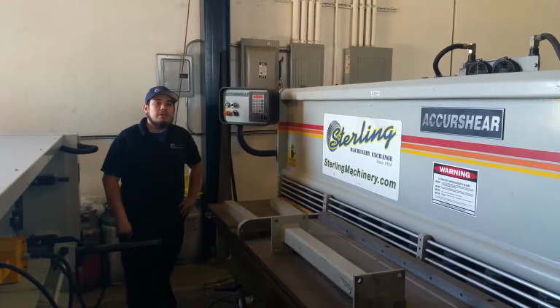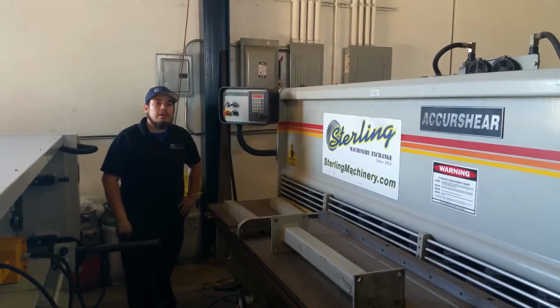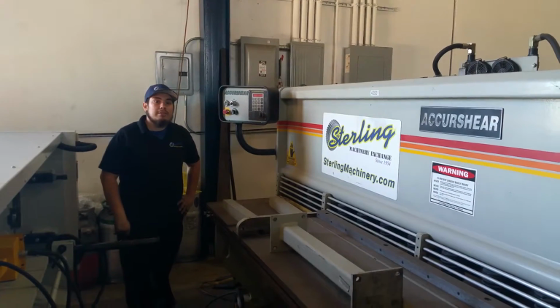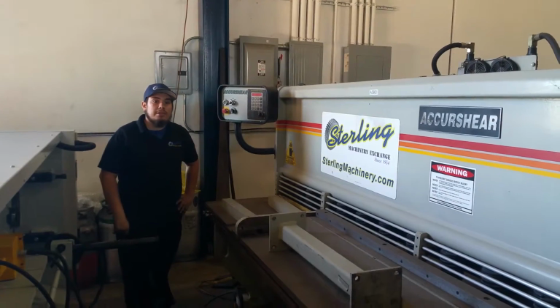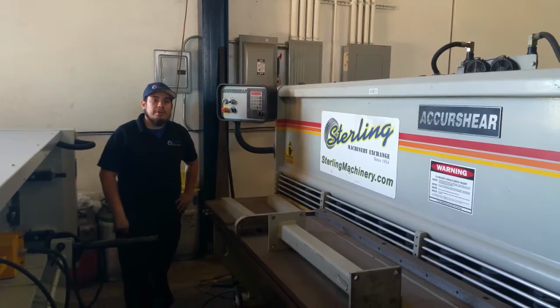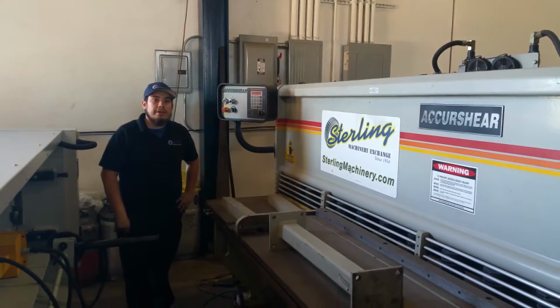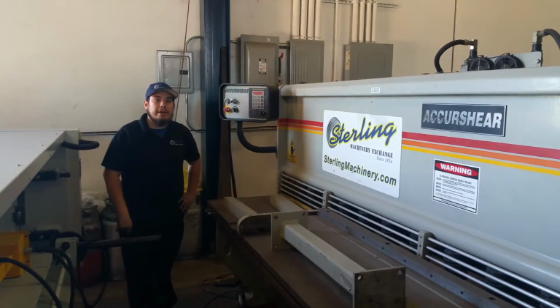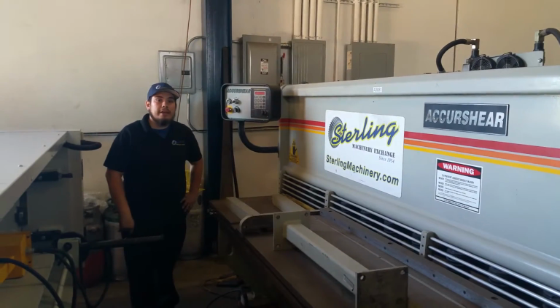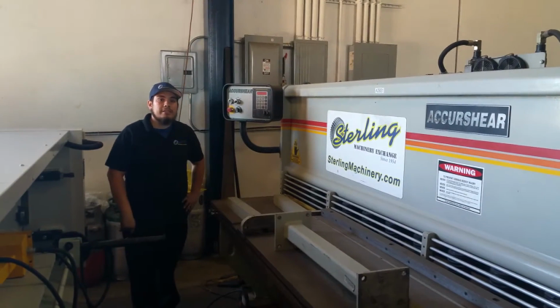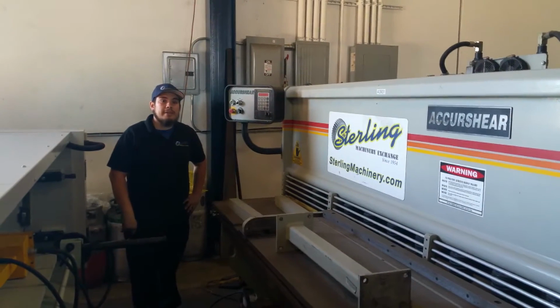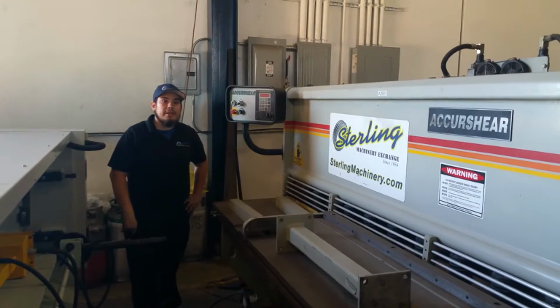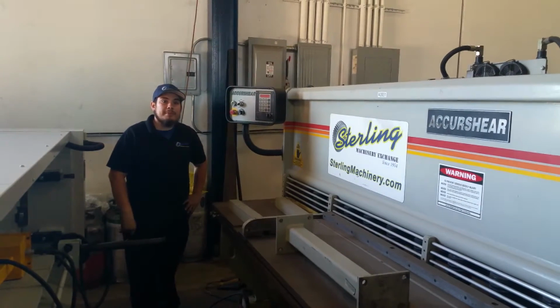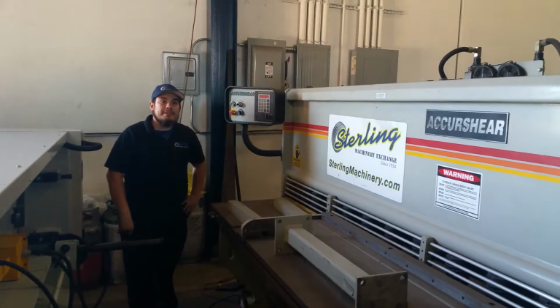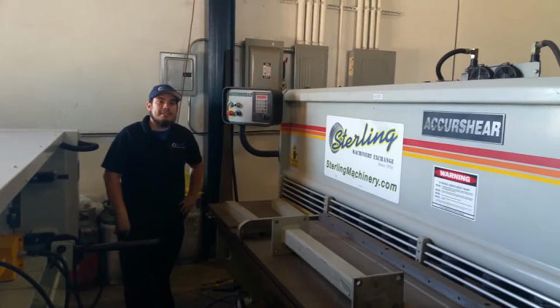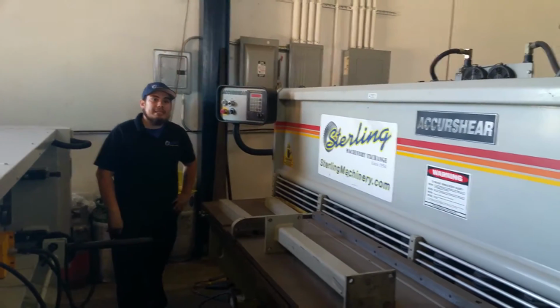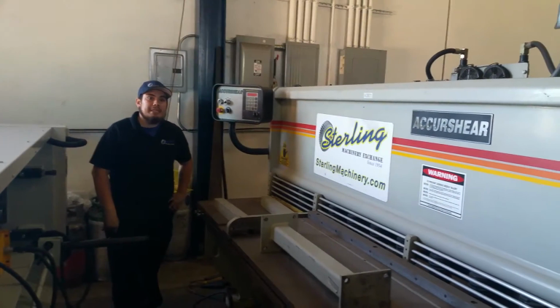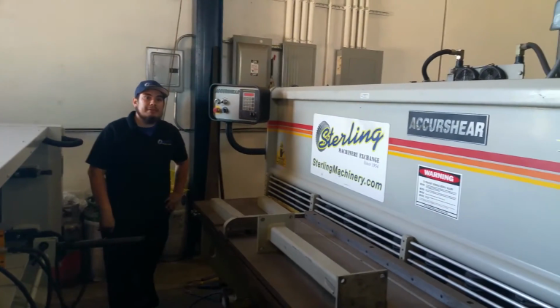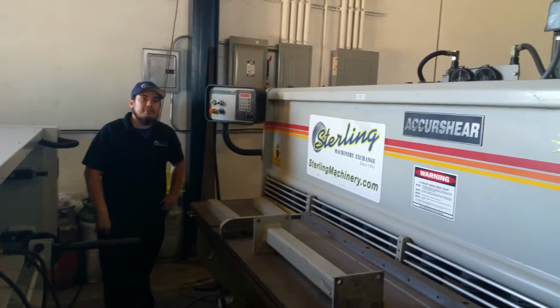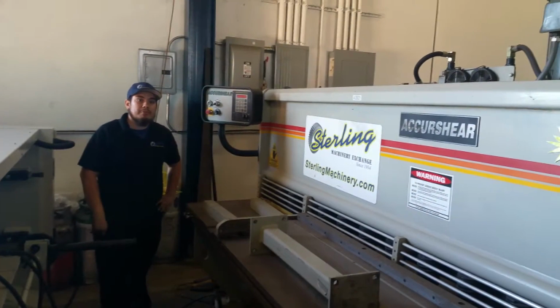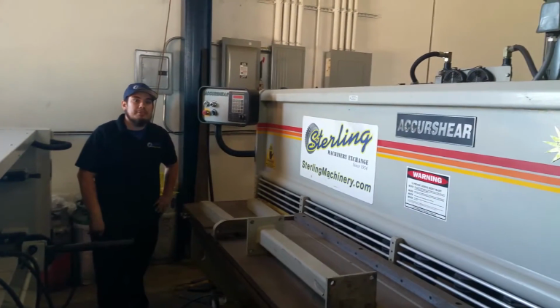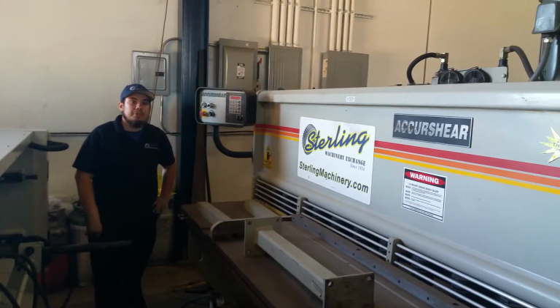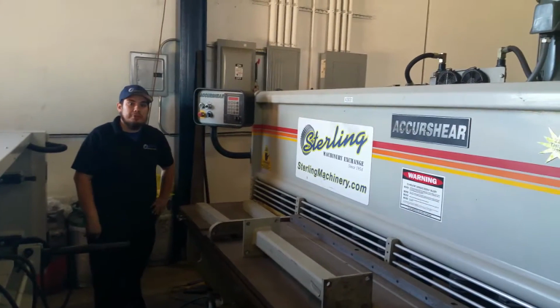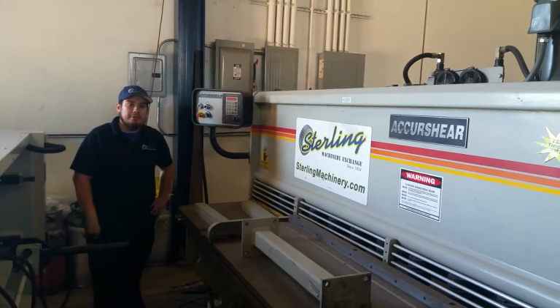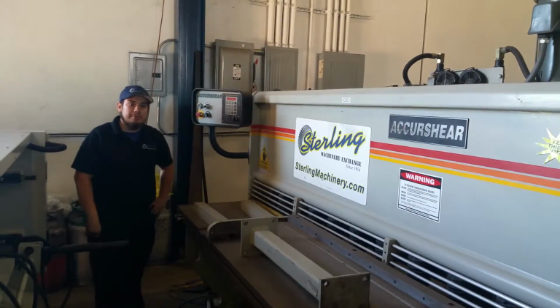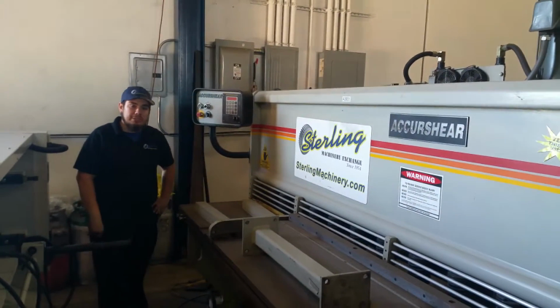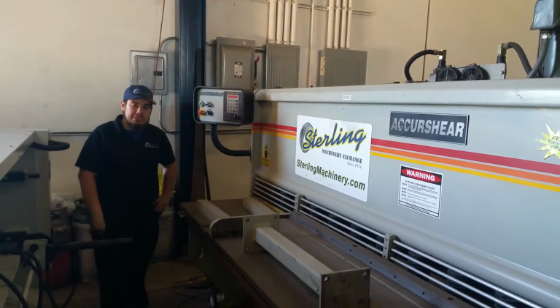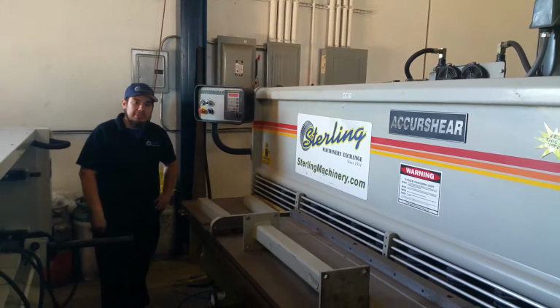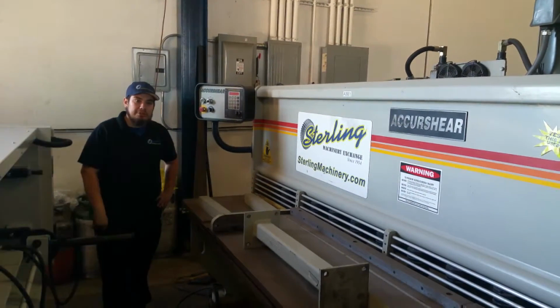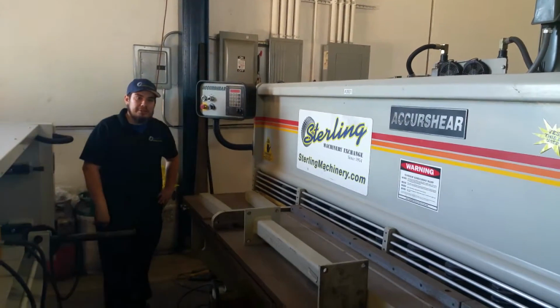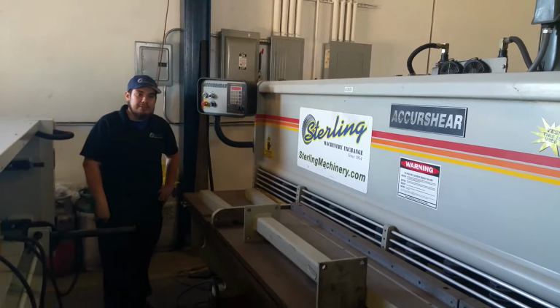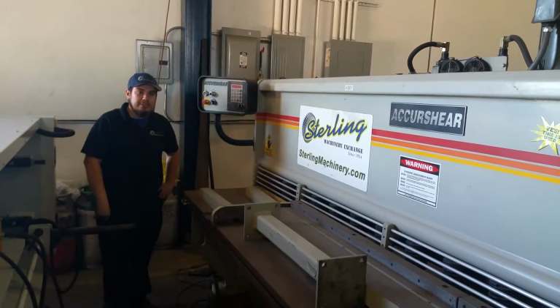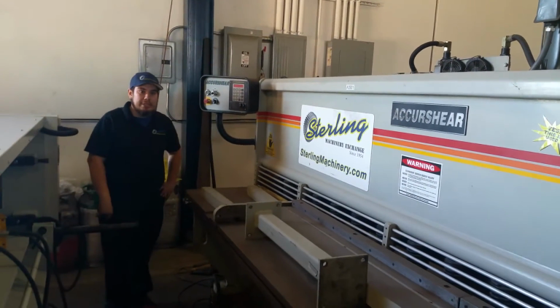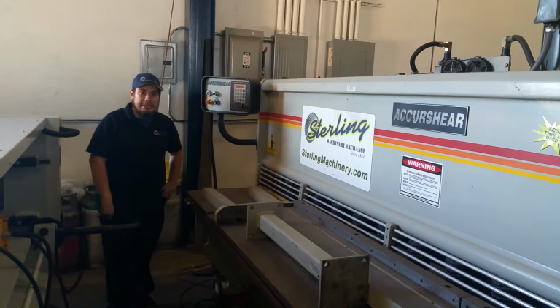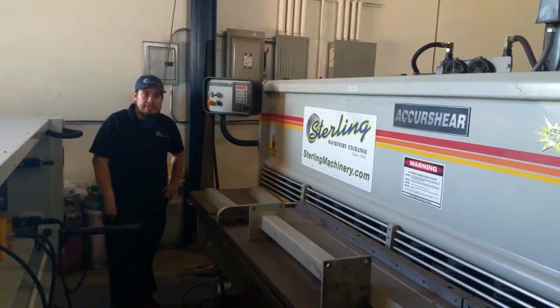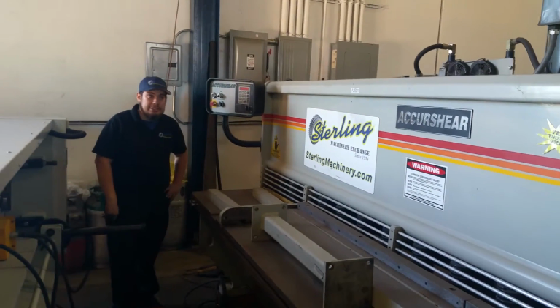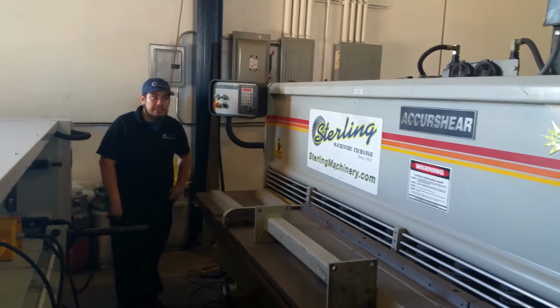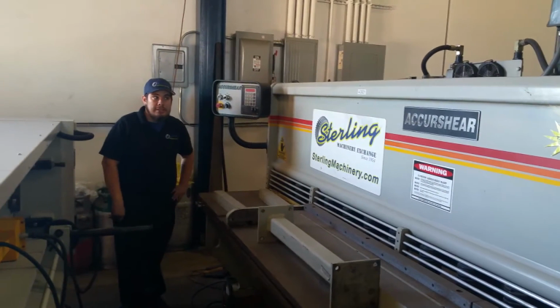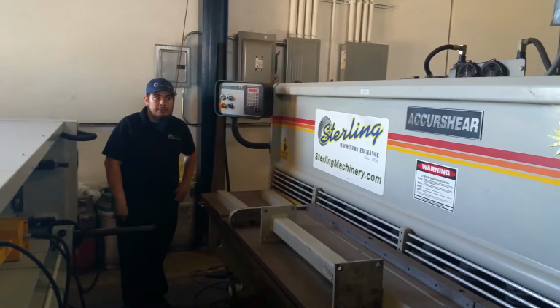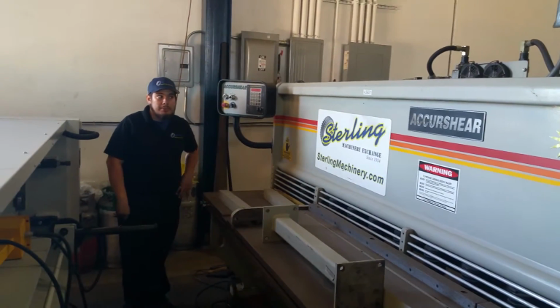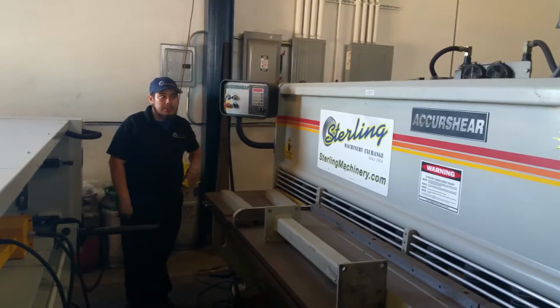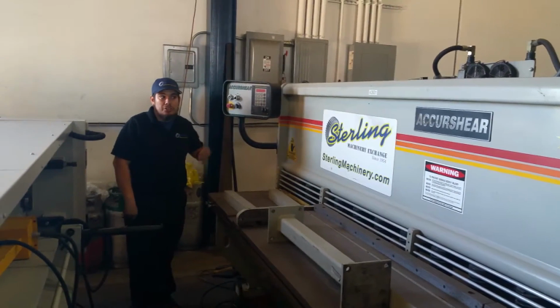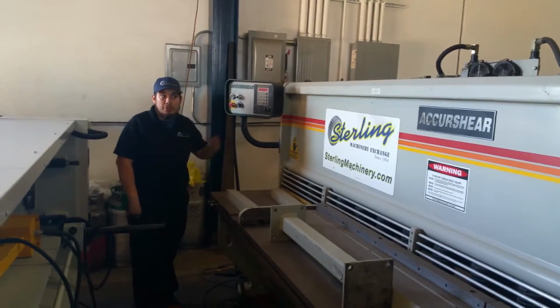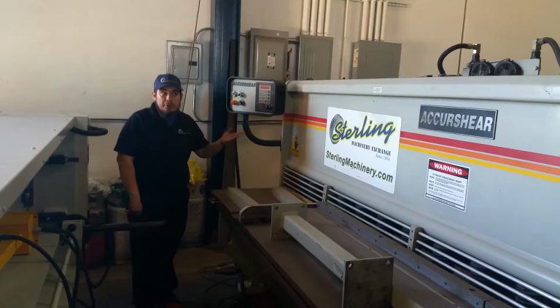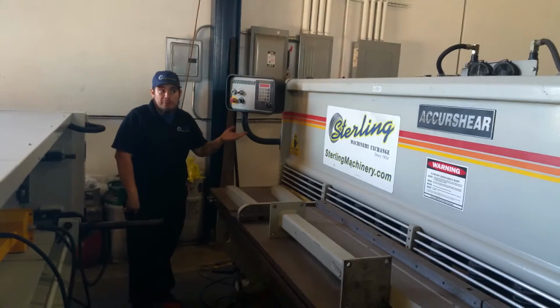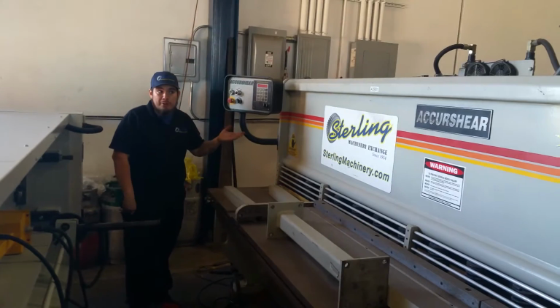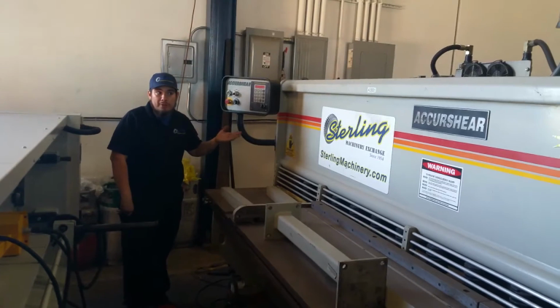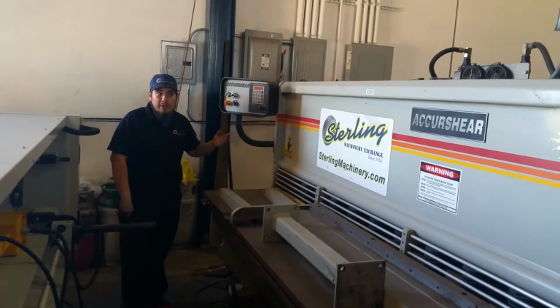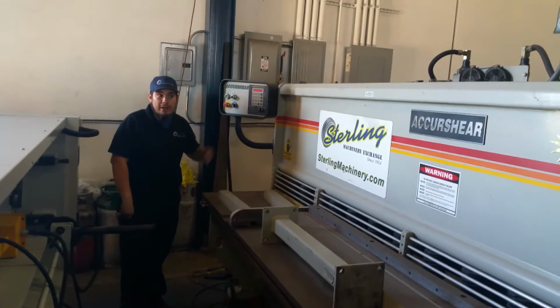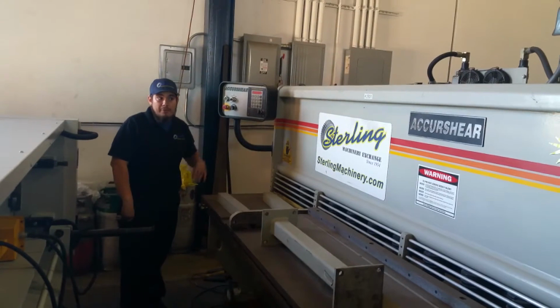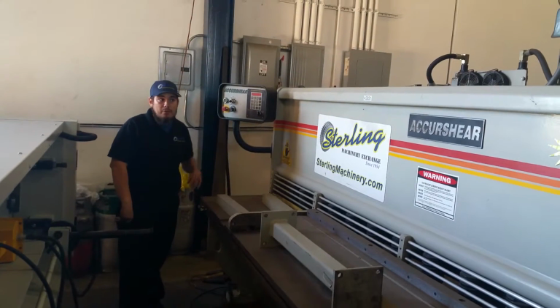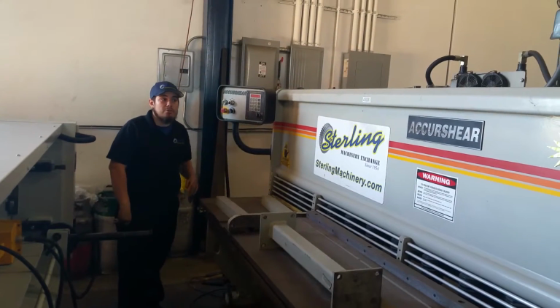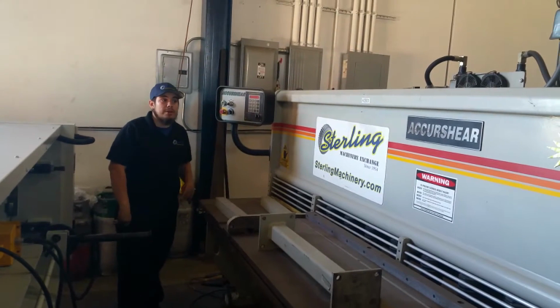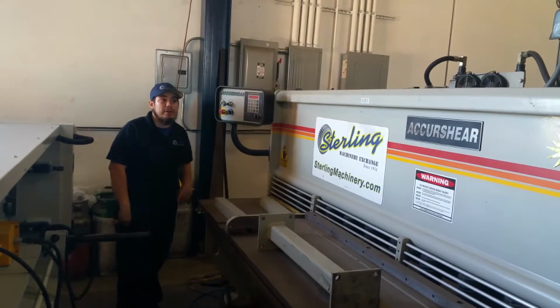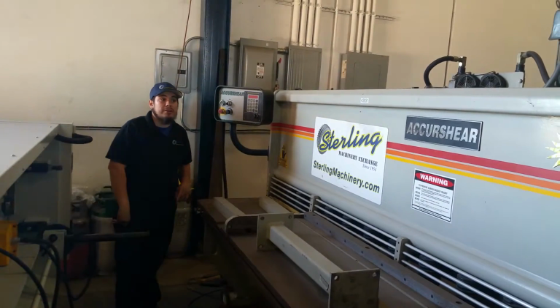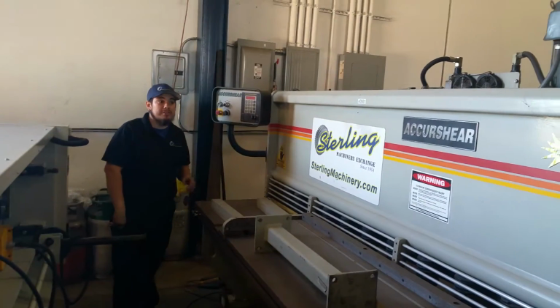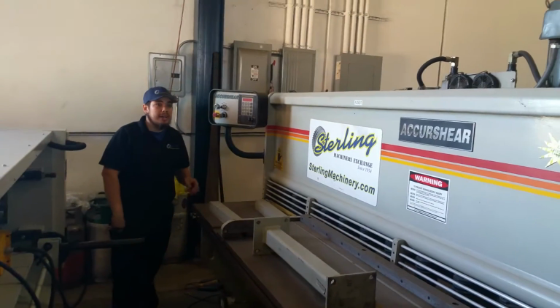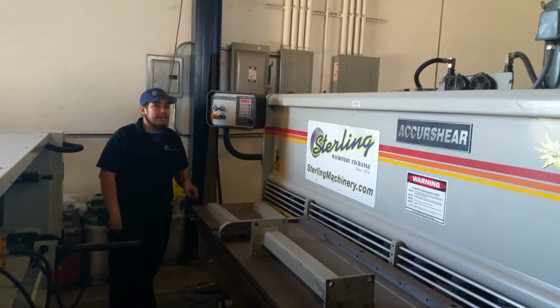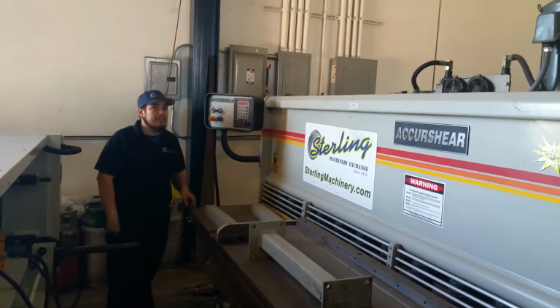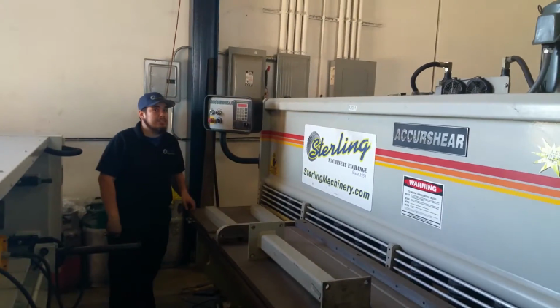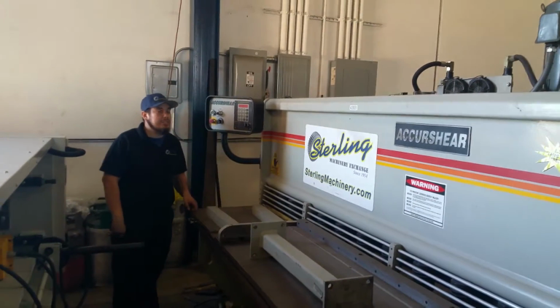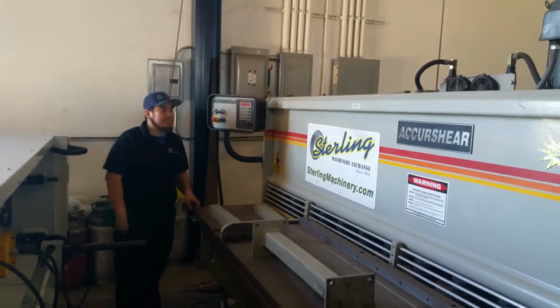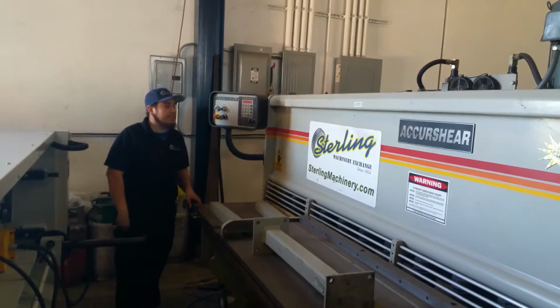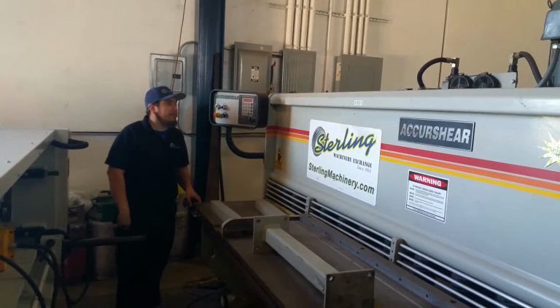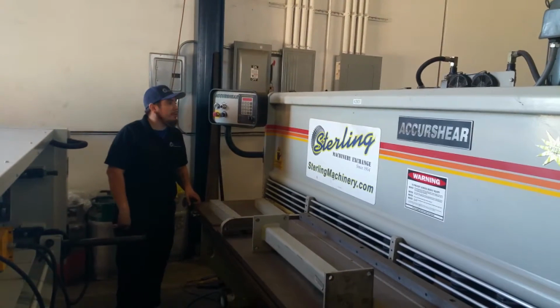How's it going guys? My name is Ziggy from Sterling Machinery Exchange. I'm going to show you a proof of life real quick on the Accurshear.